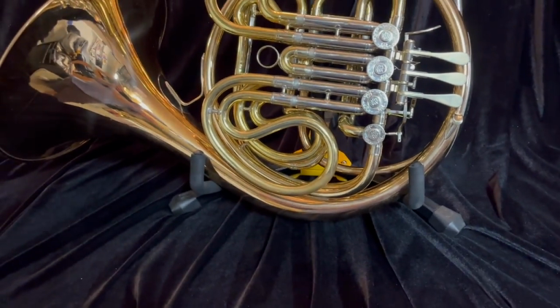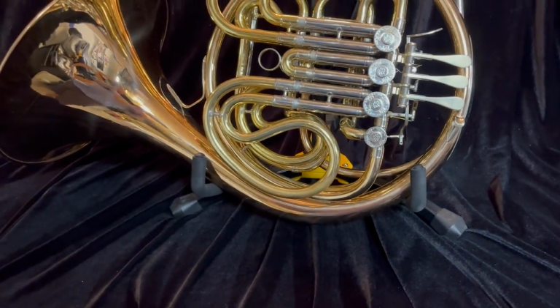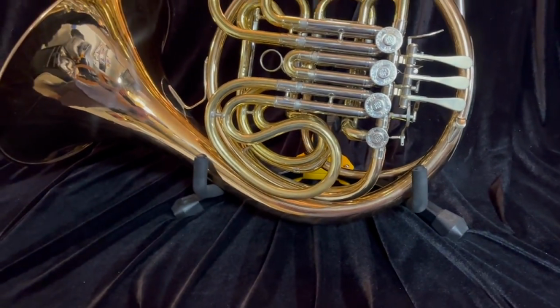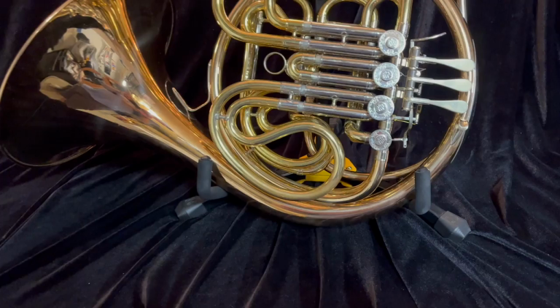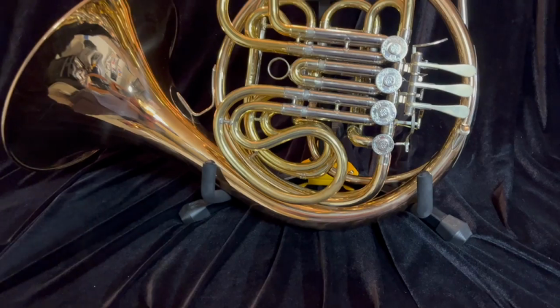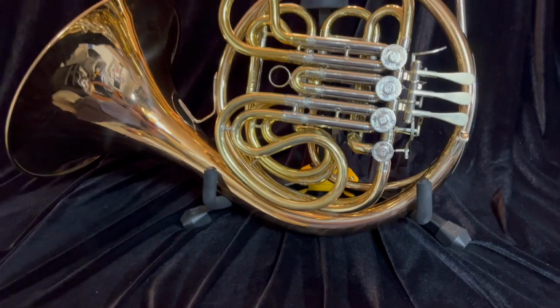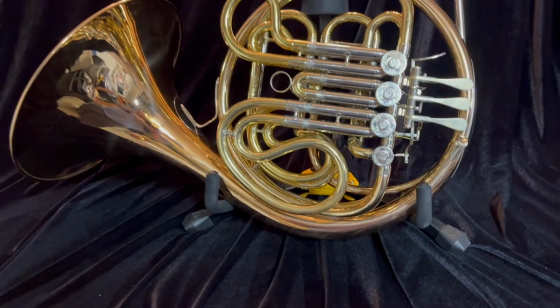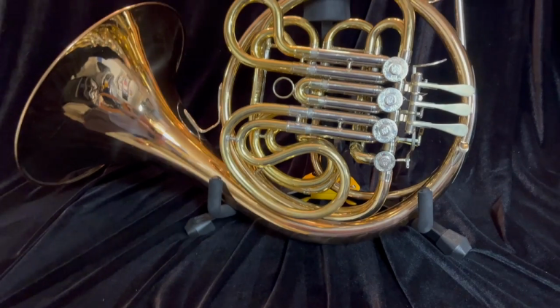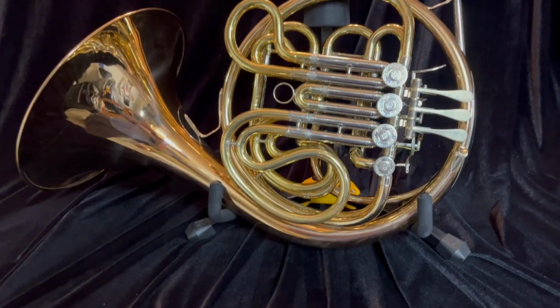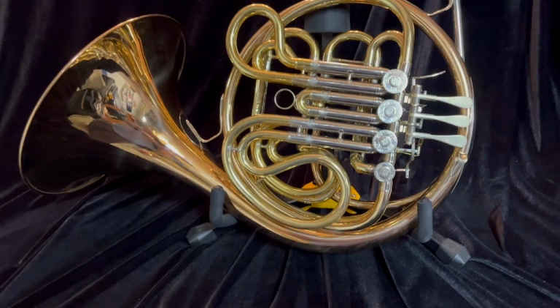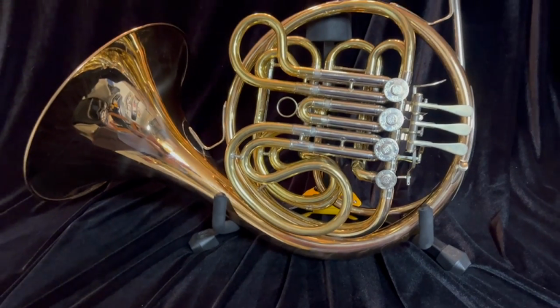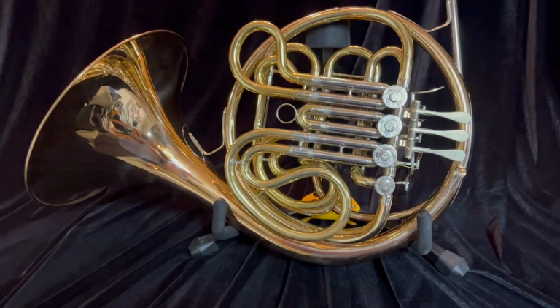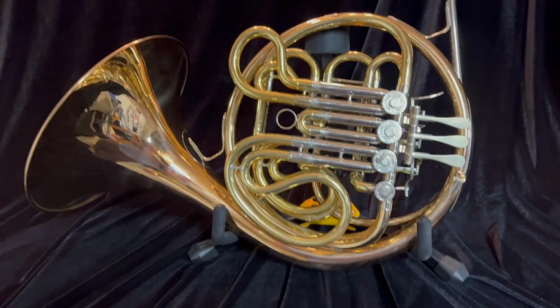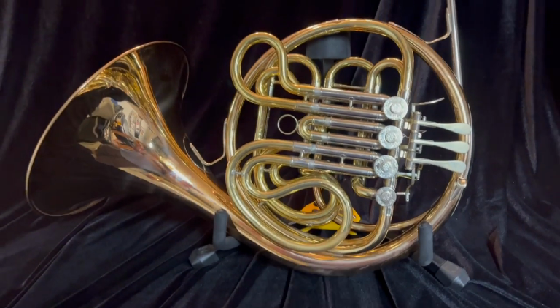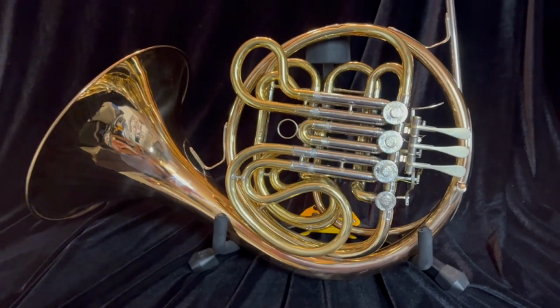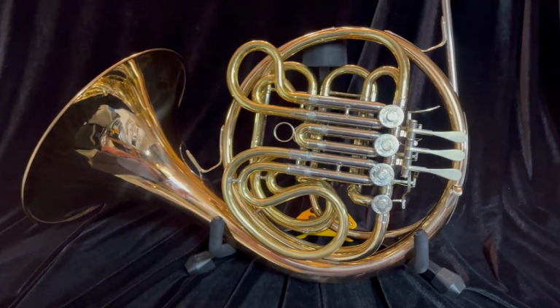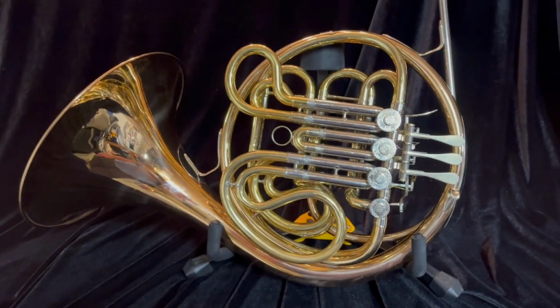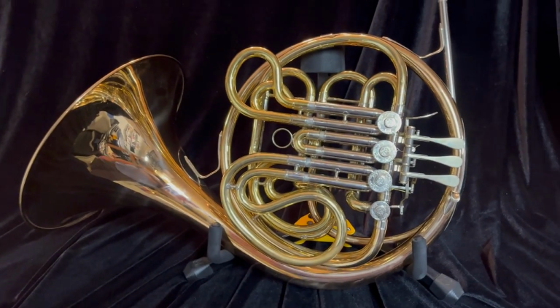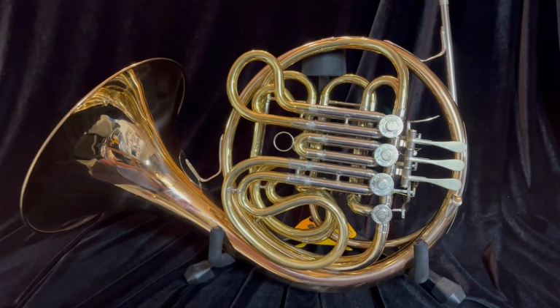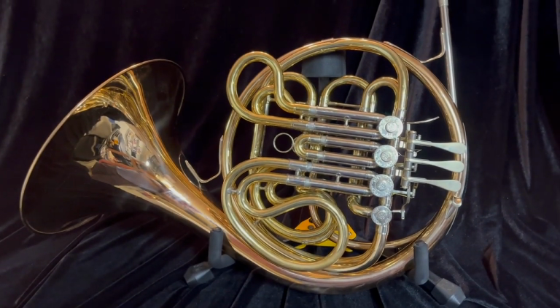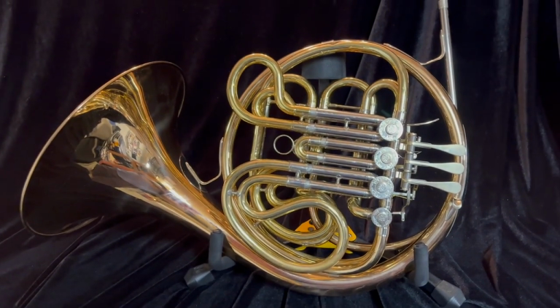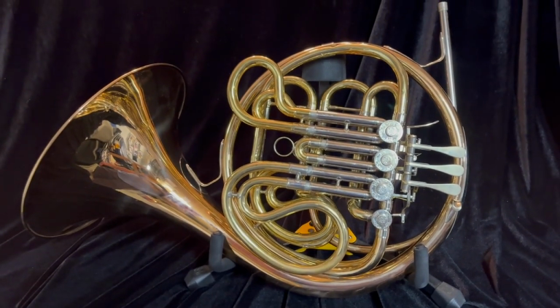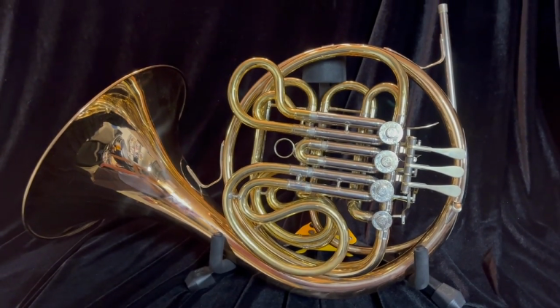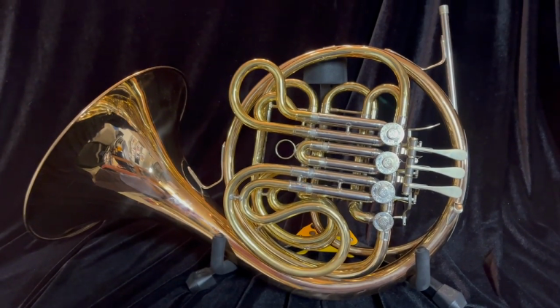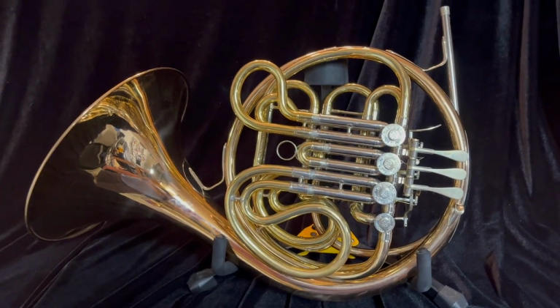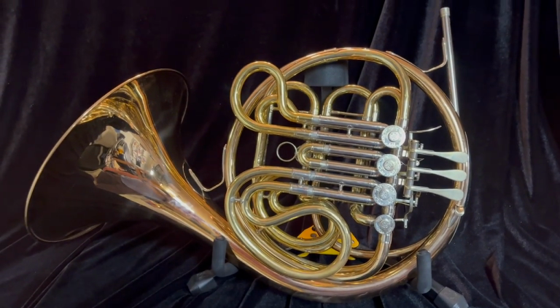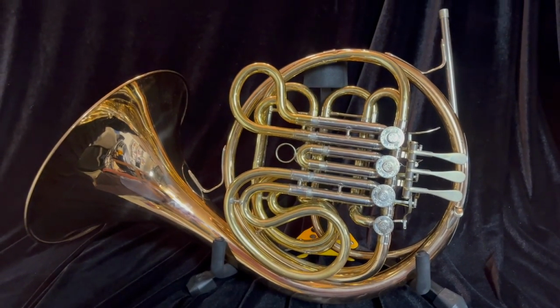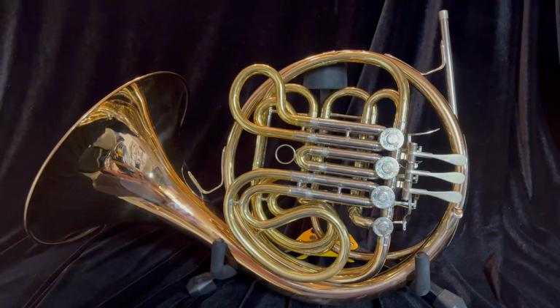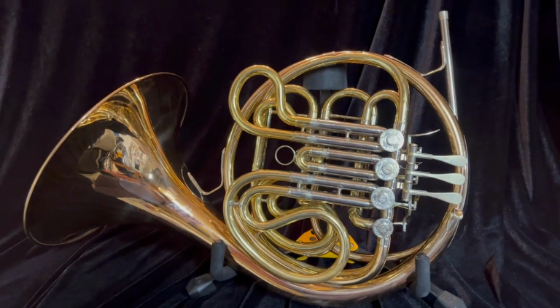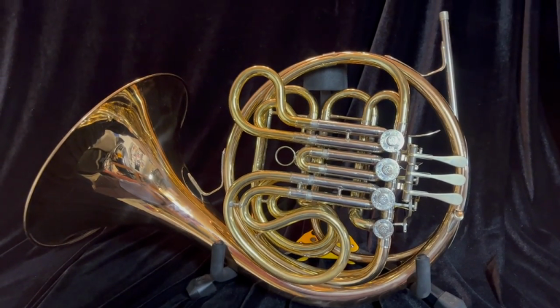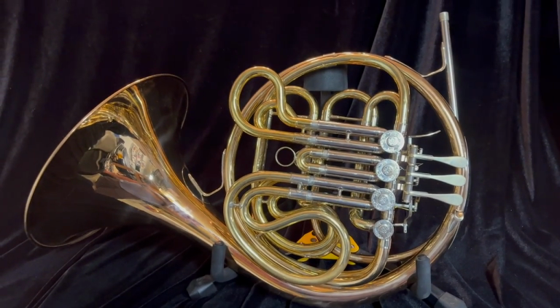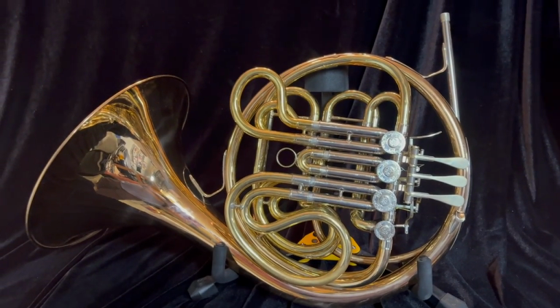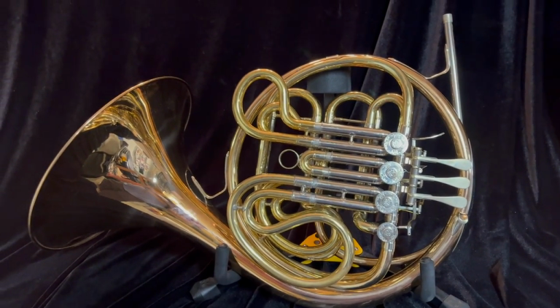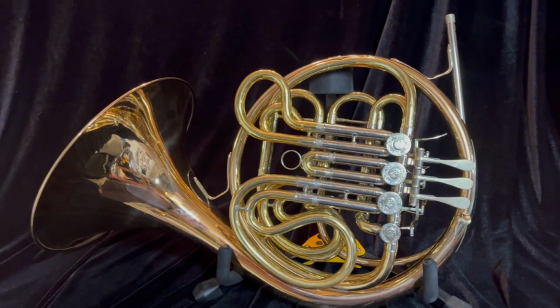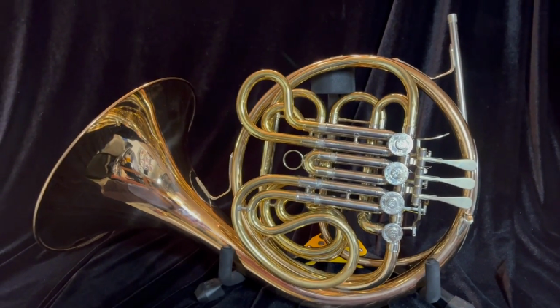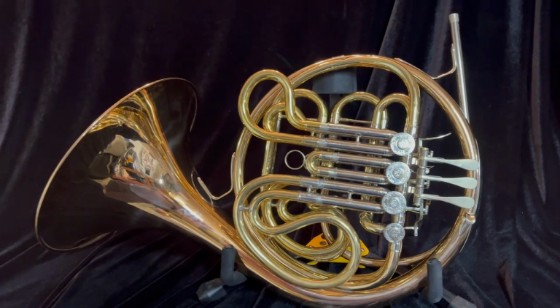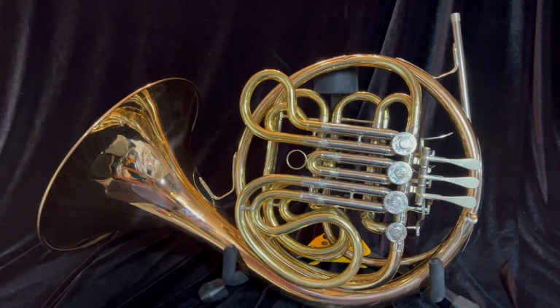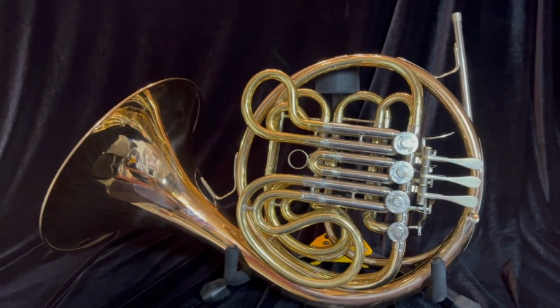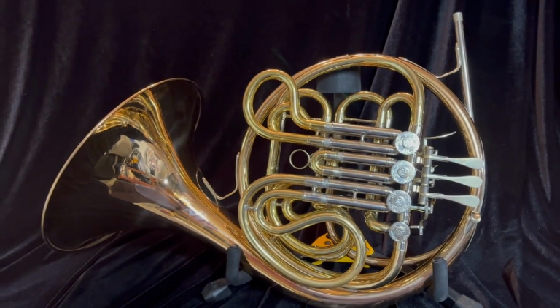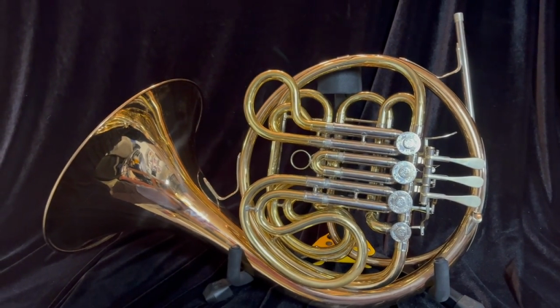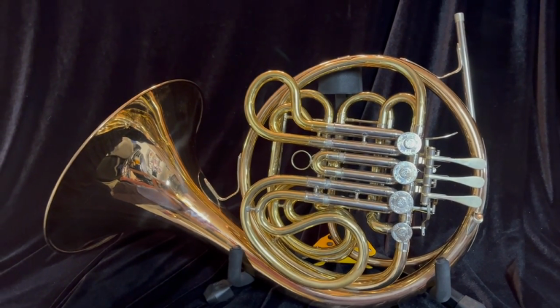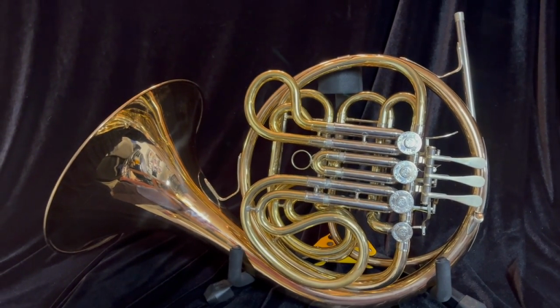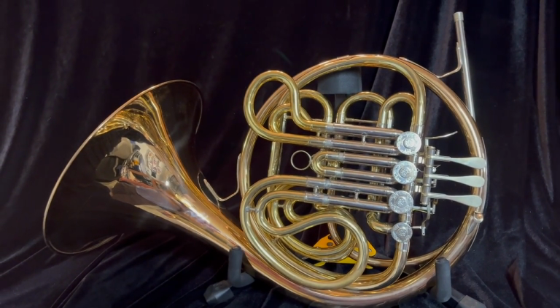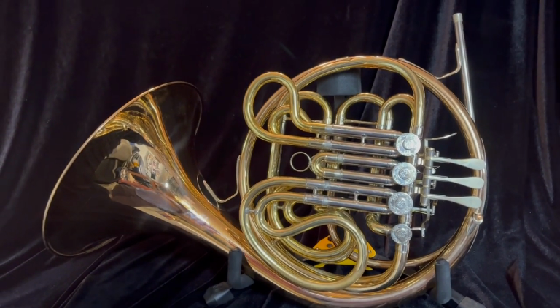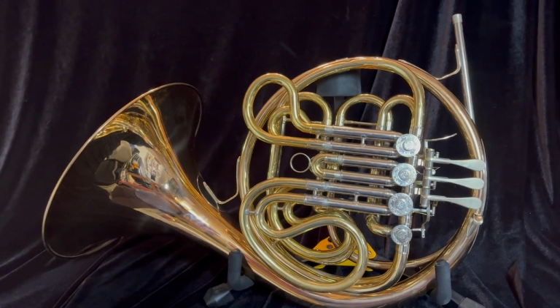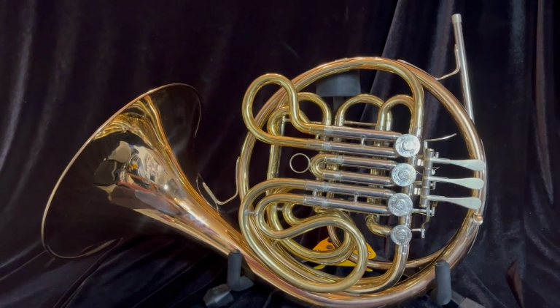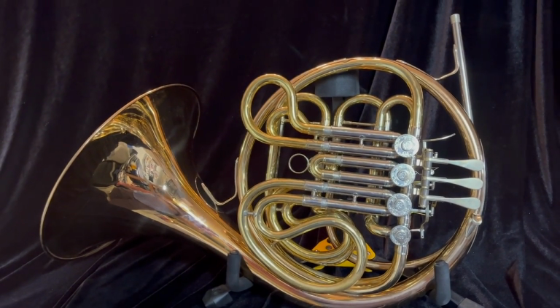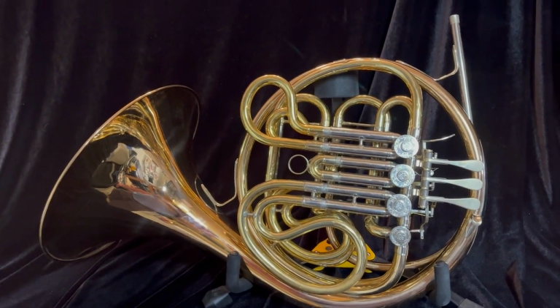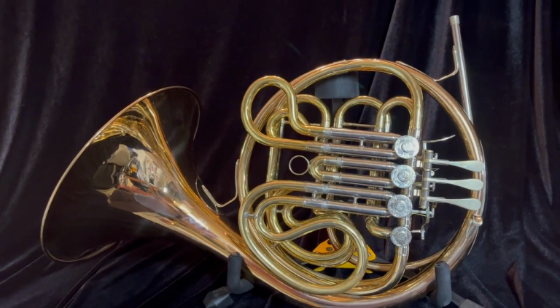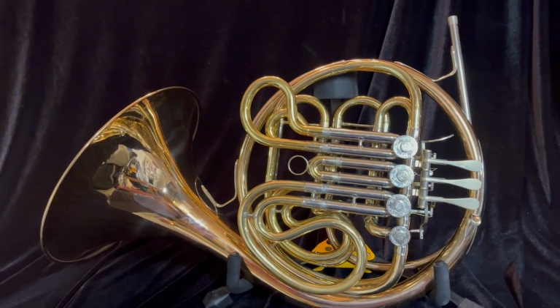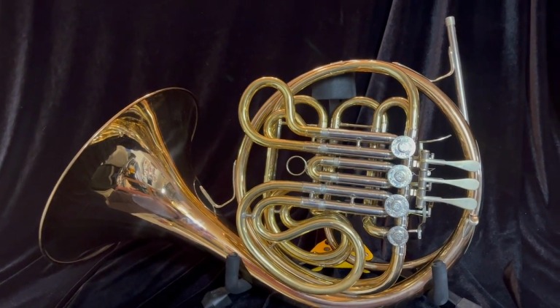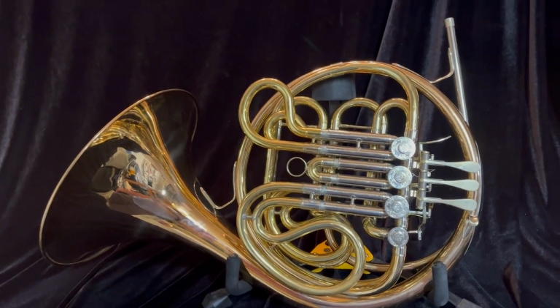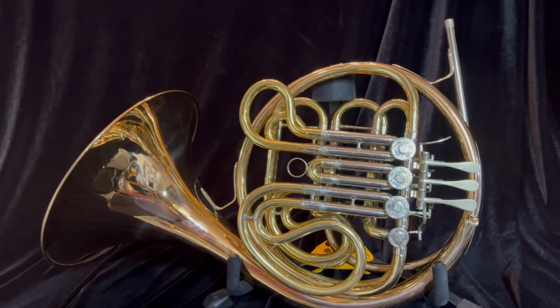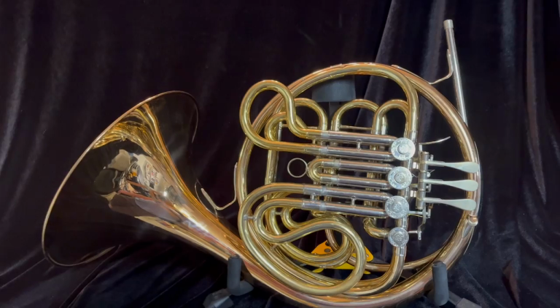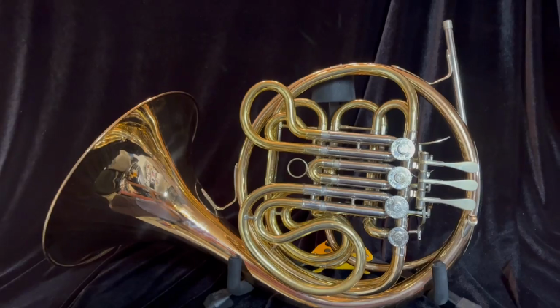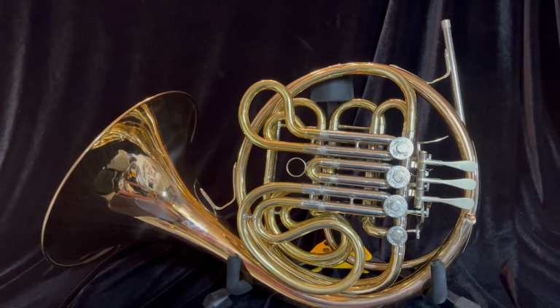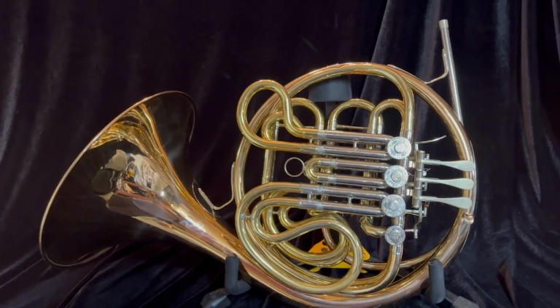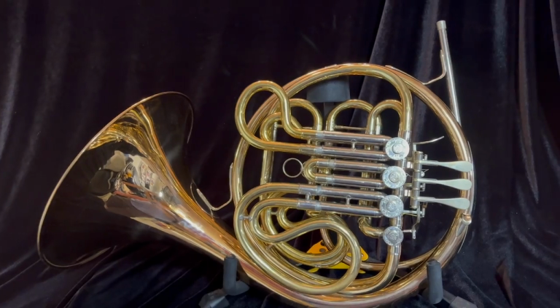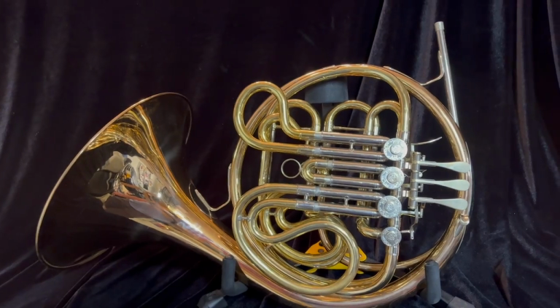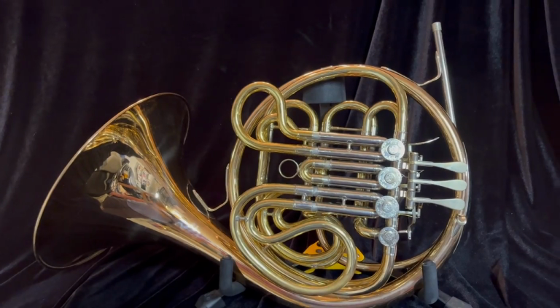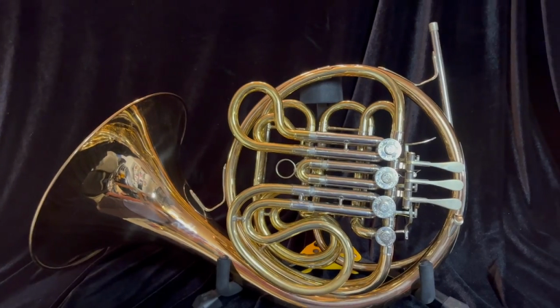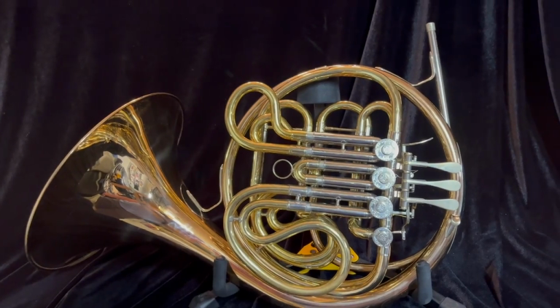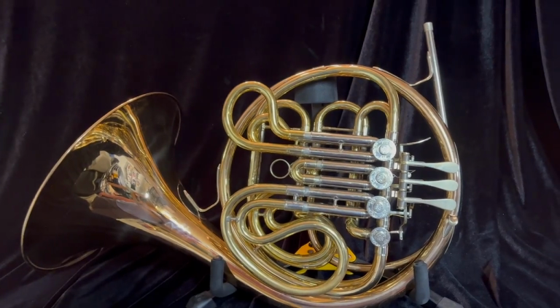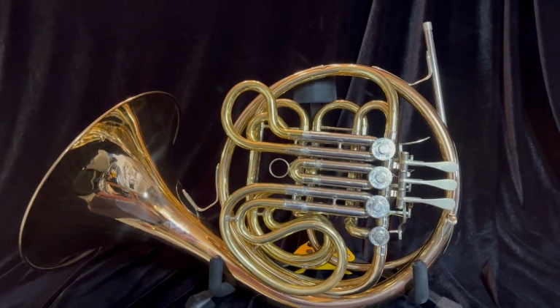It's a really projective horn that does not take much air to play — very efficient. This is a great horn.